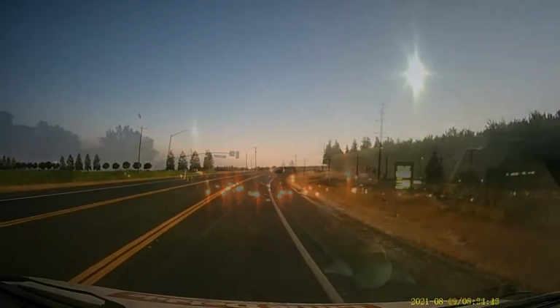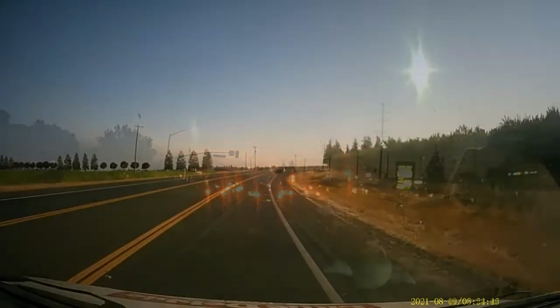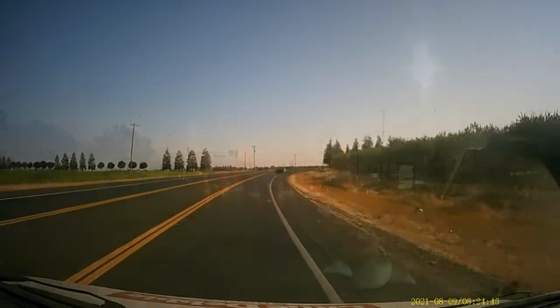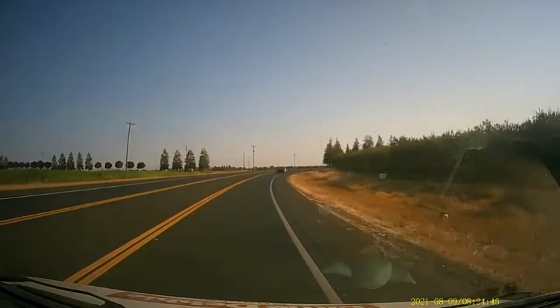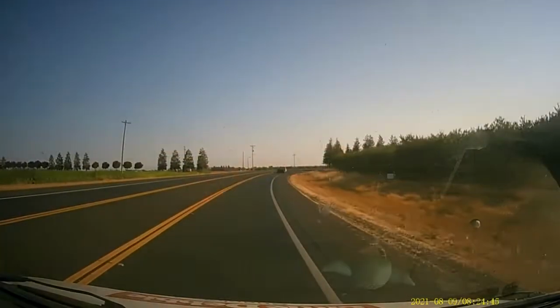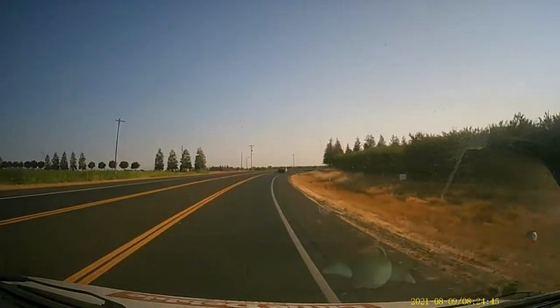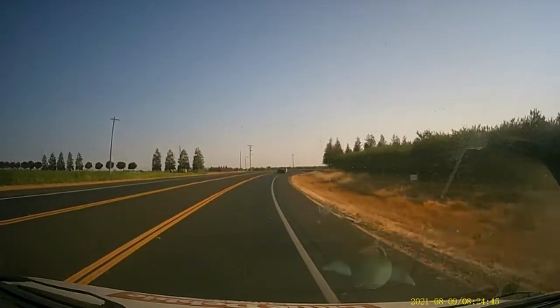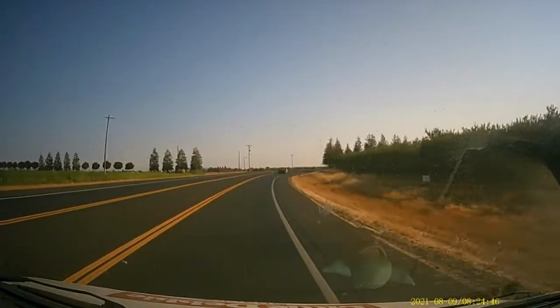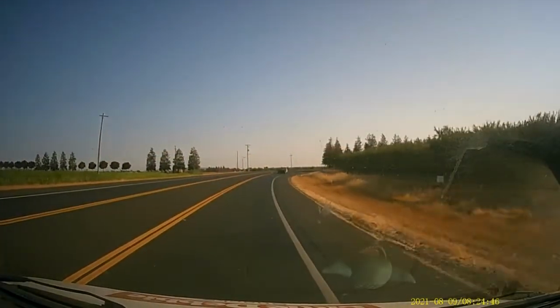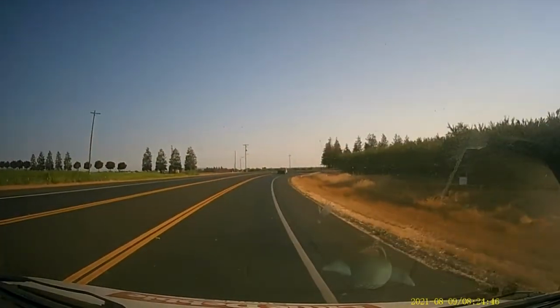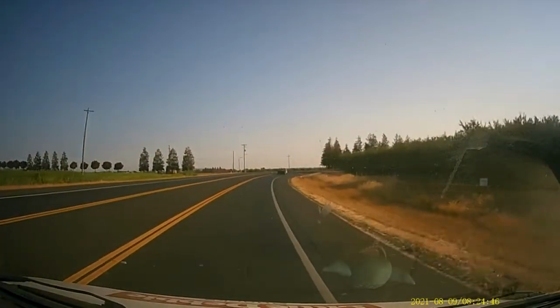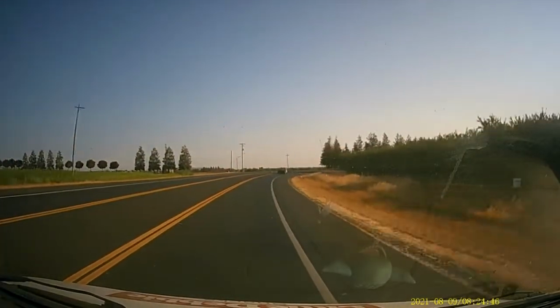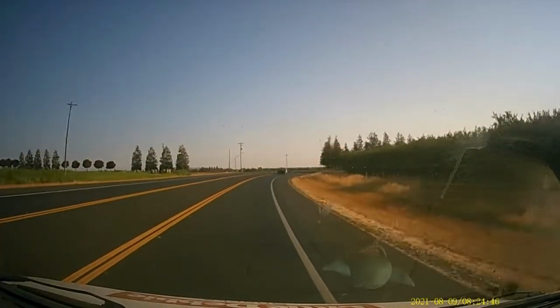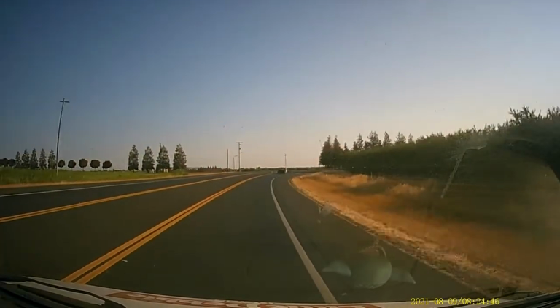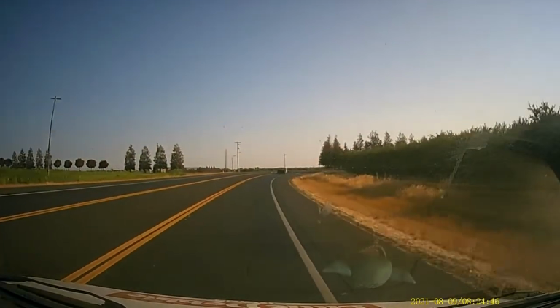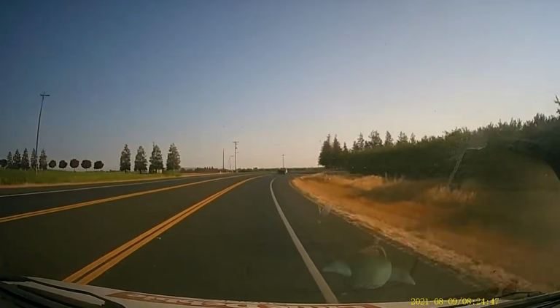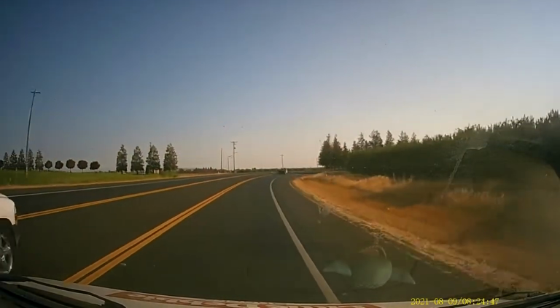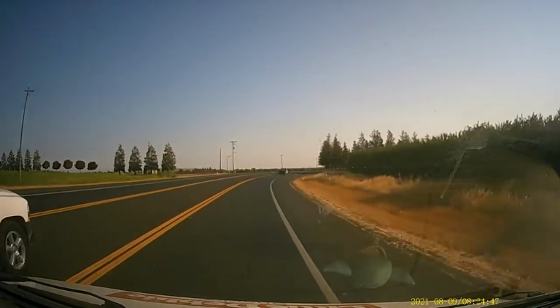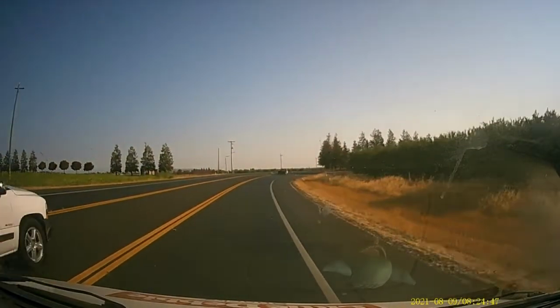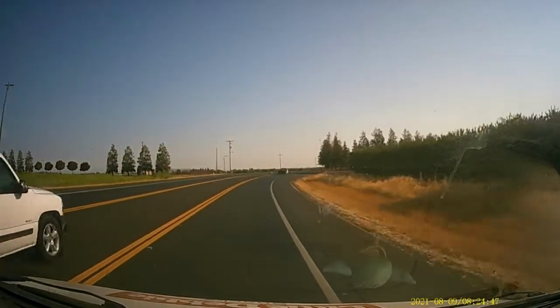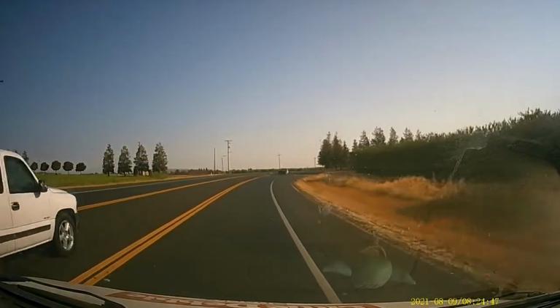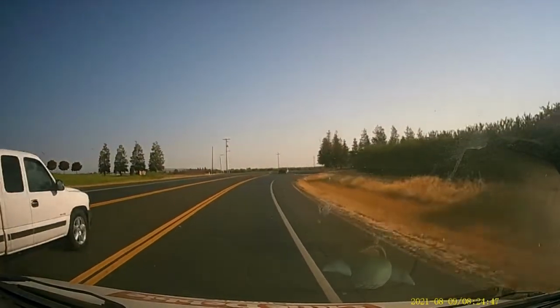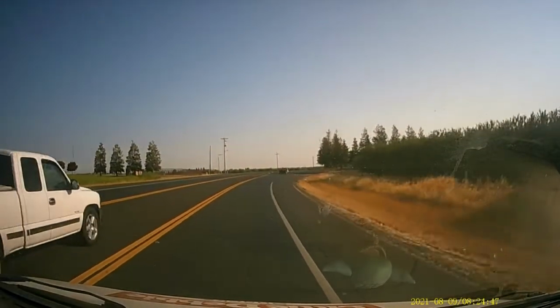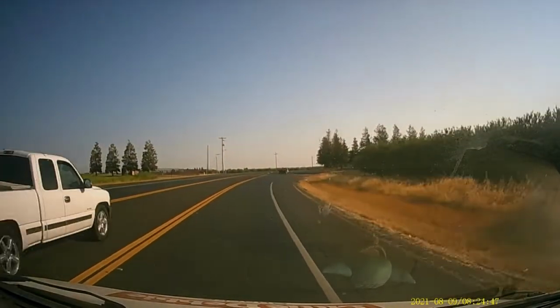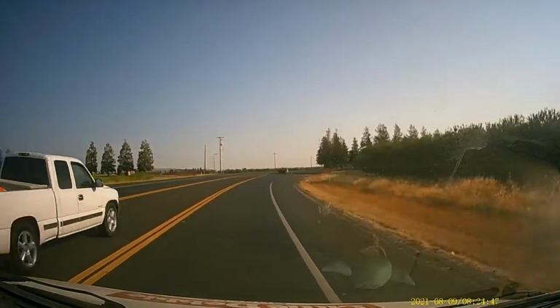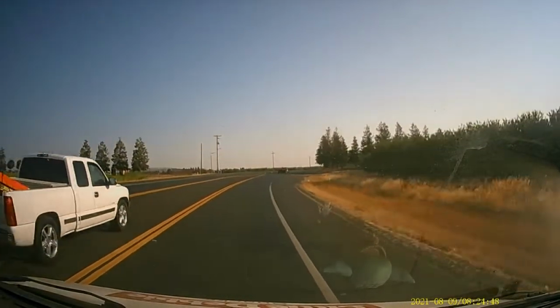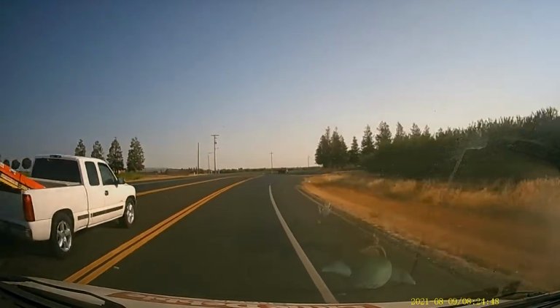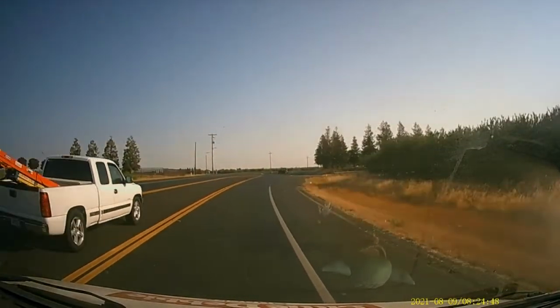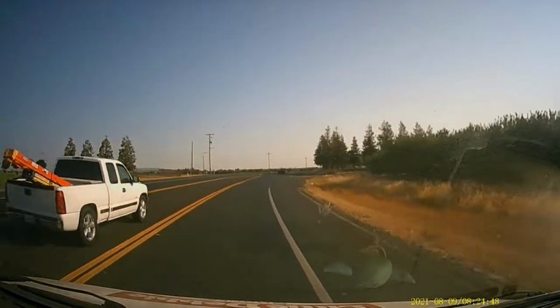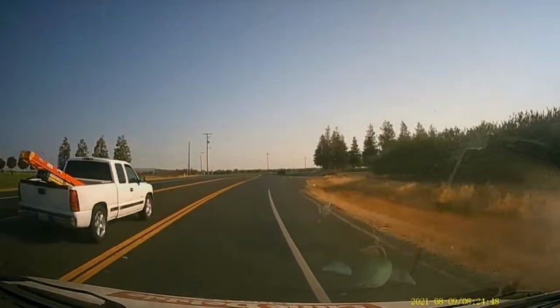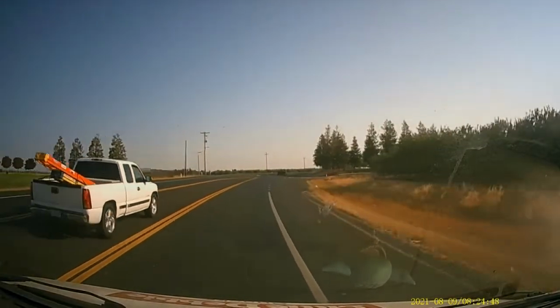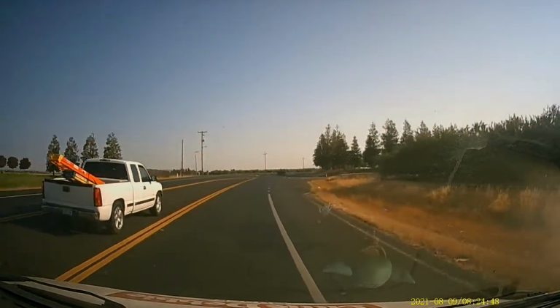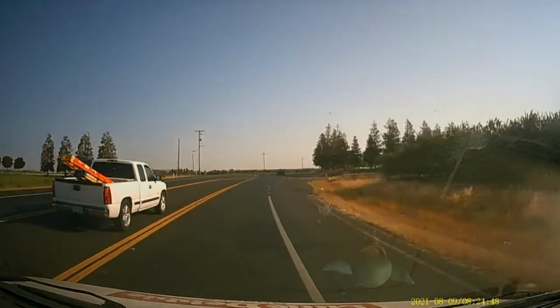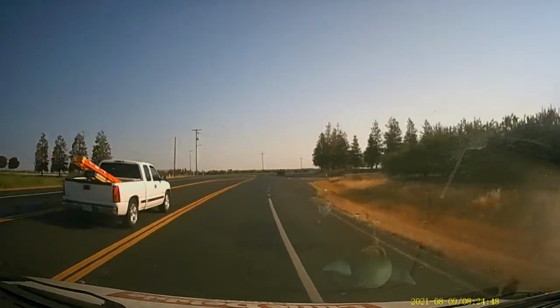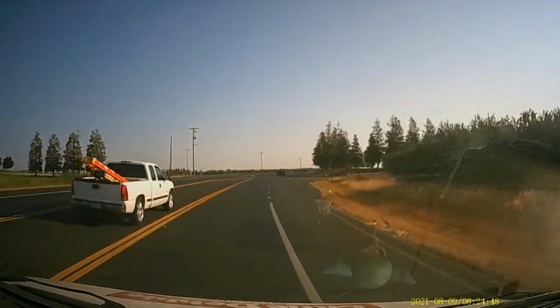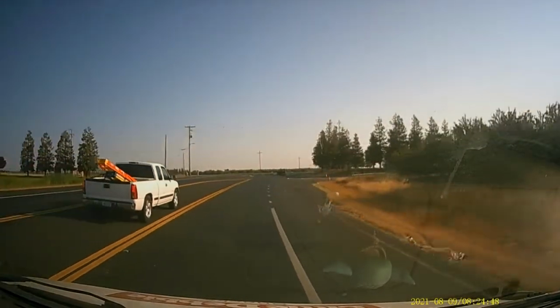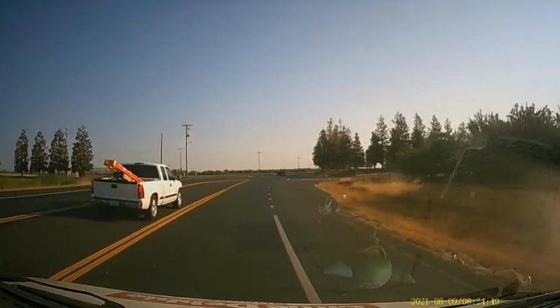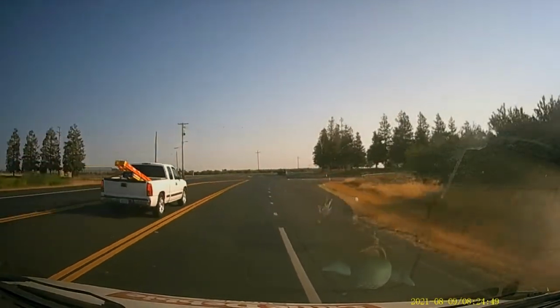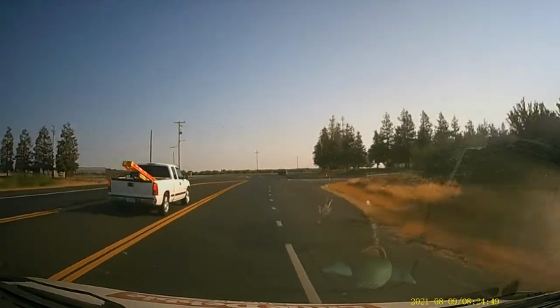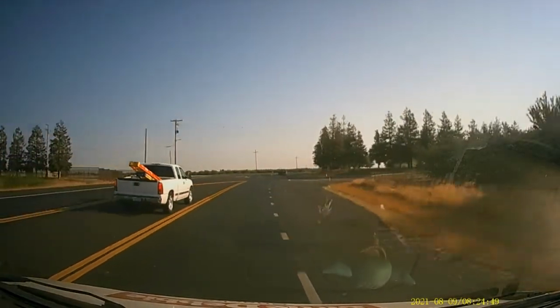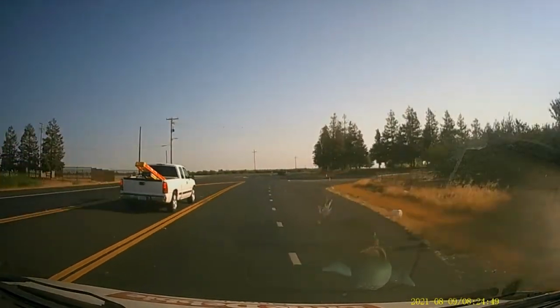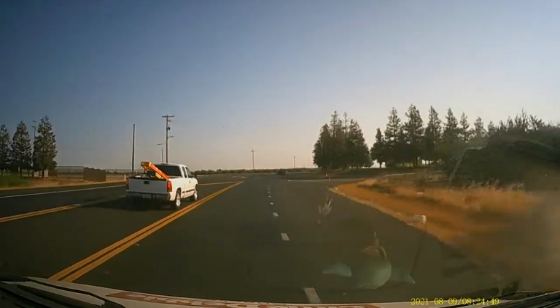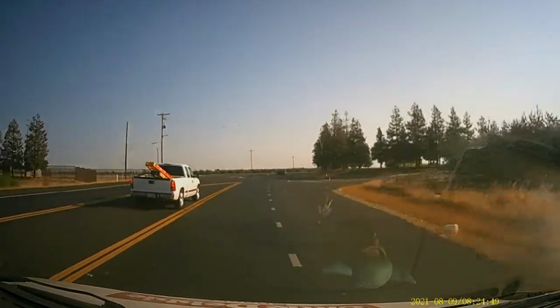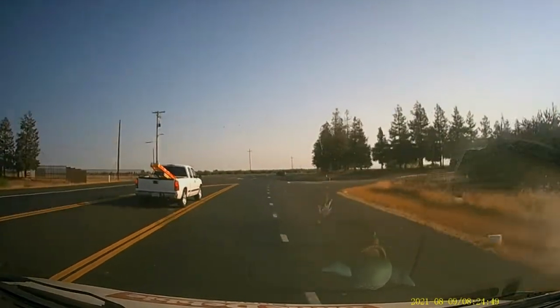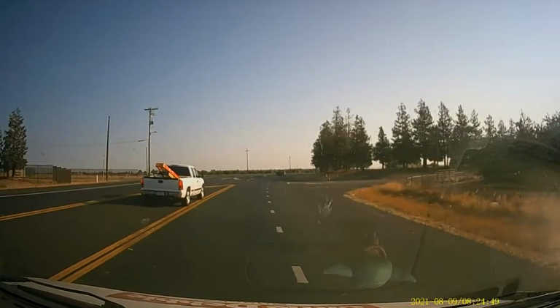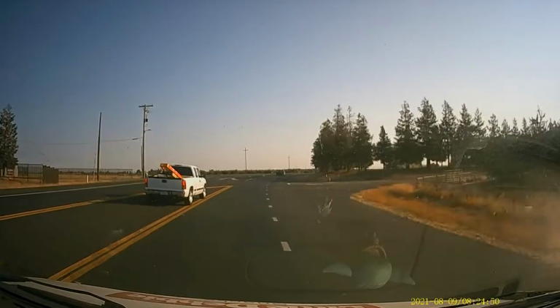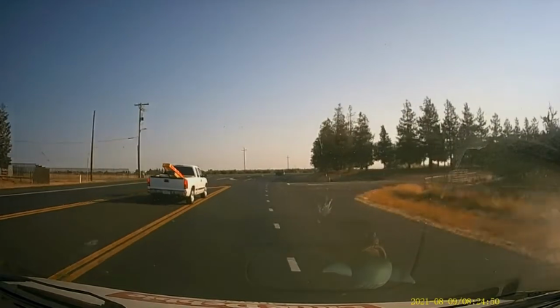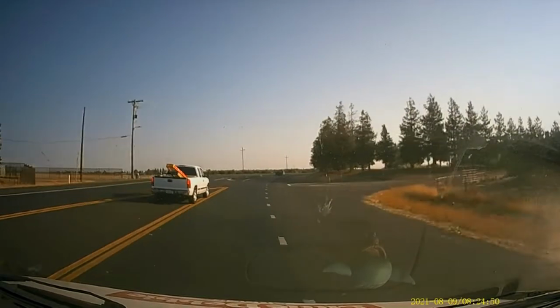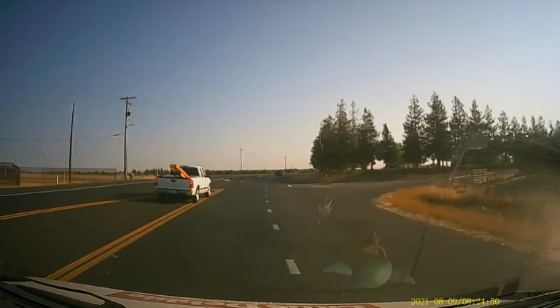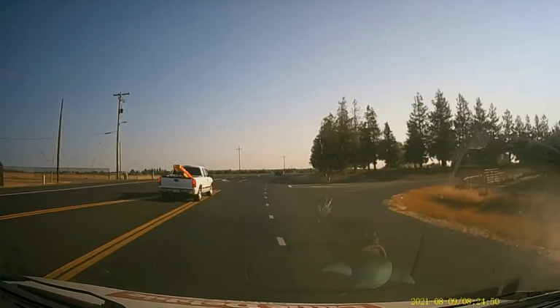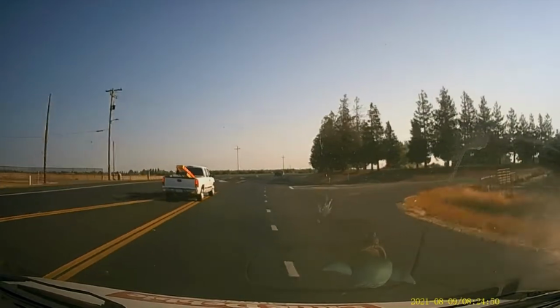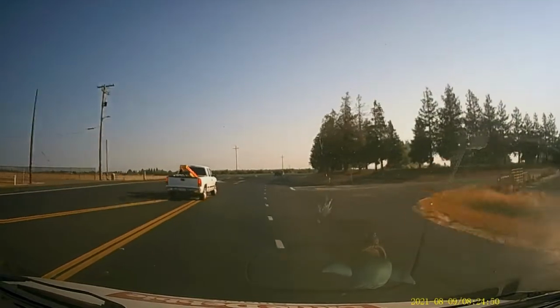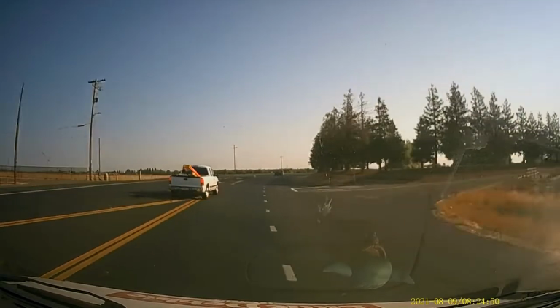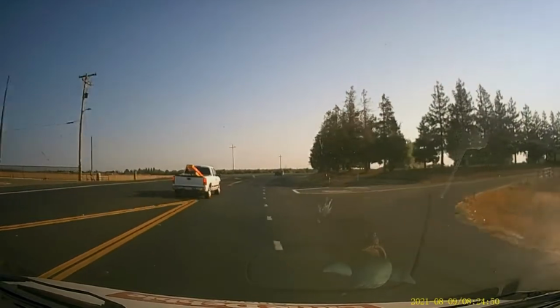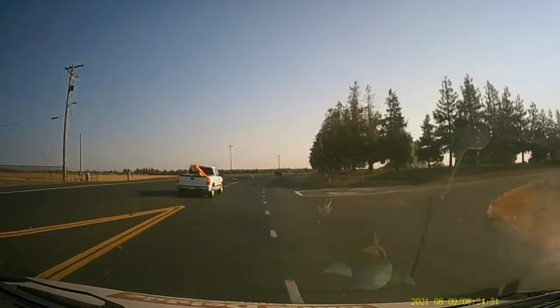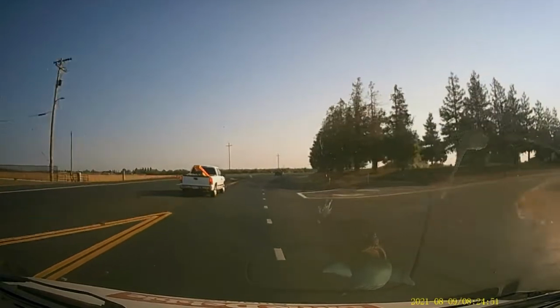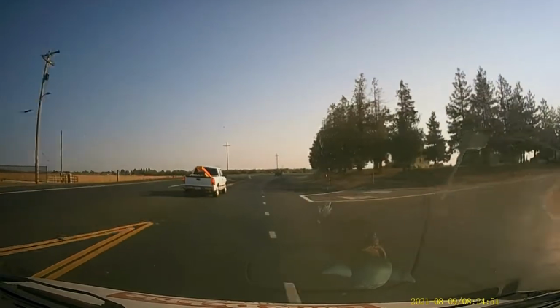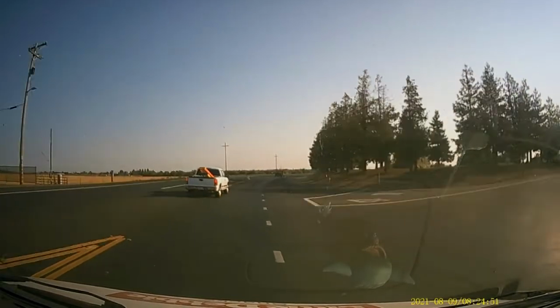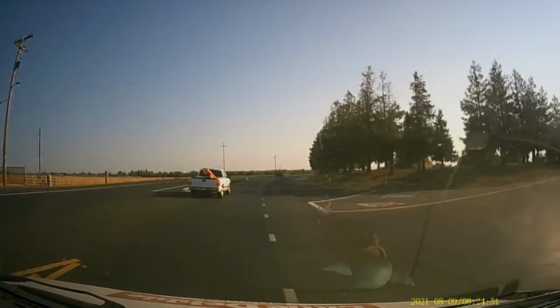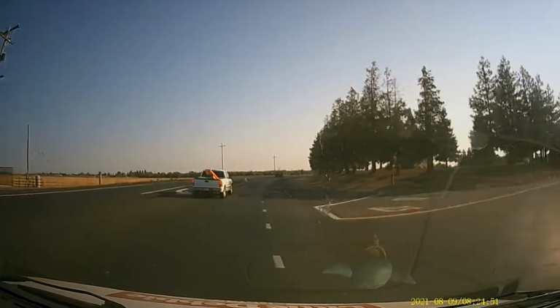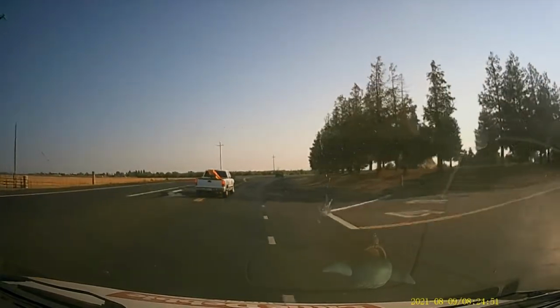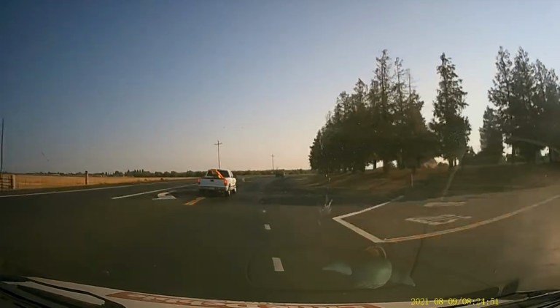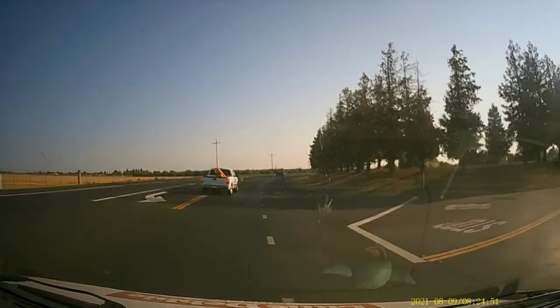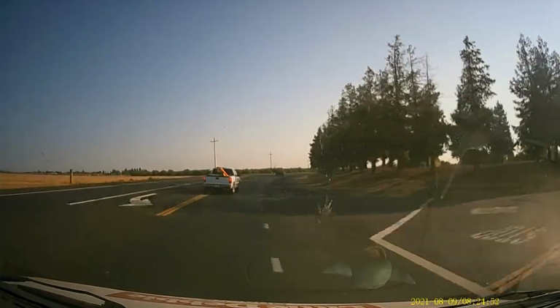Of course, the middle lane on this road is not for driving, unless you're in a hurry, and then the lines are just suggestions.